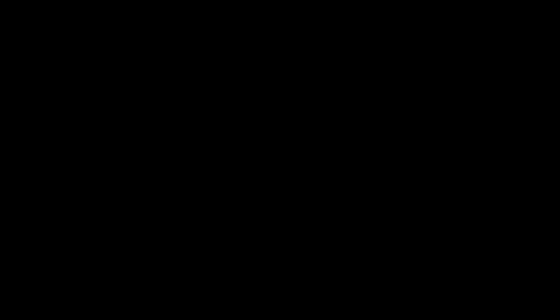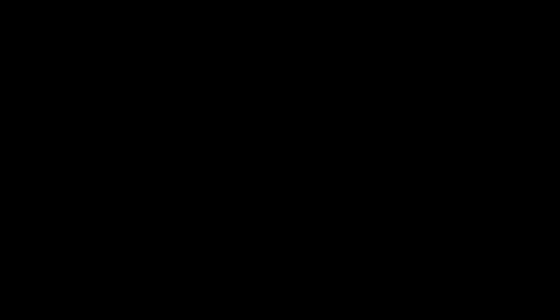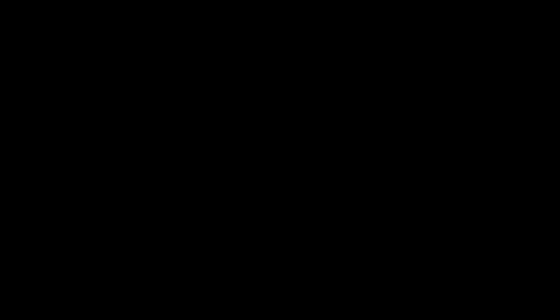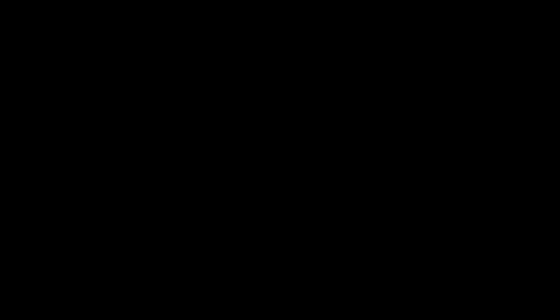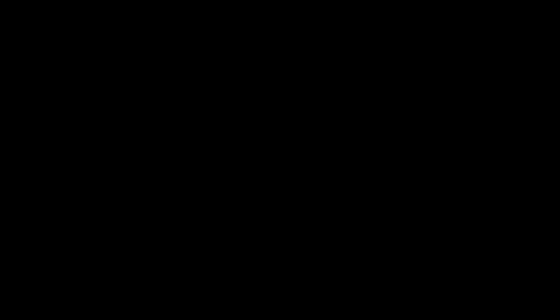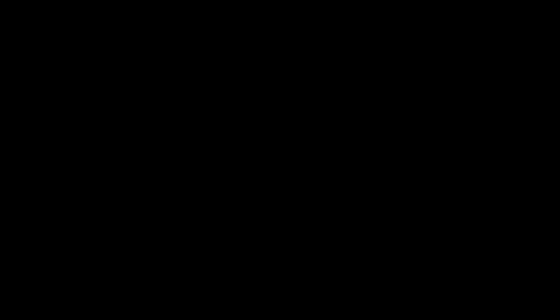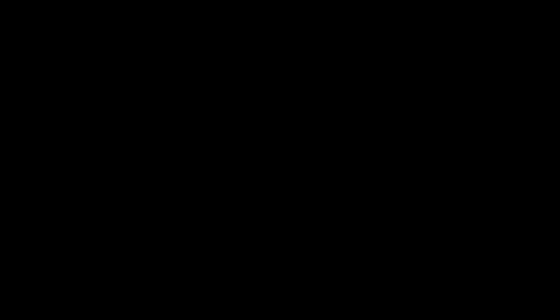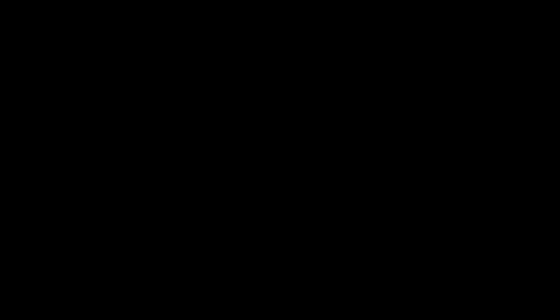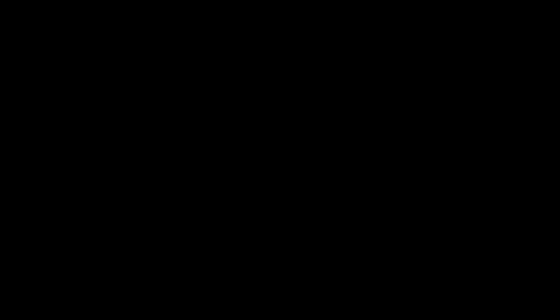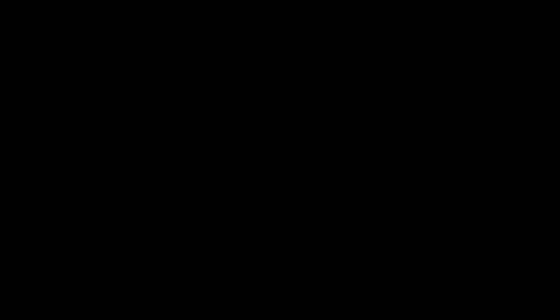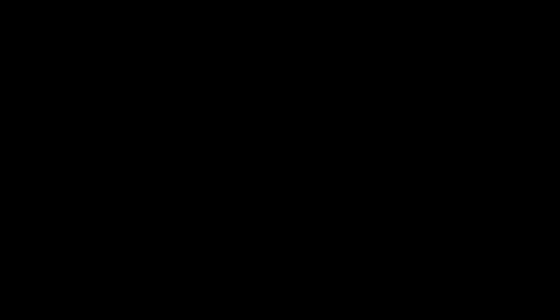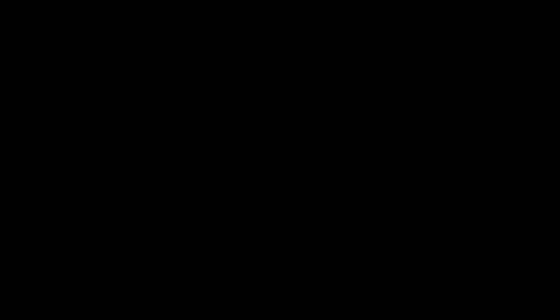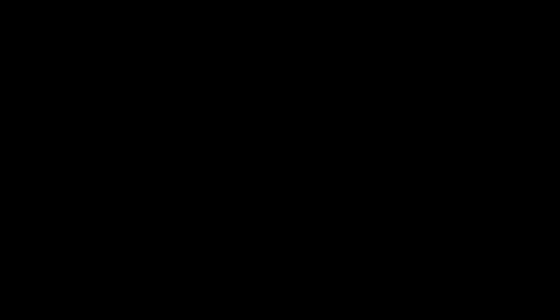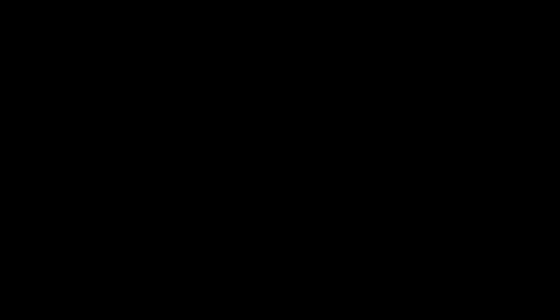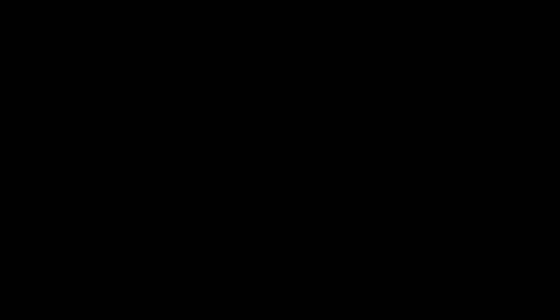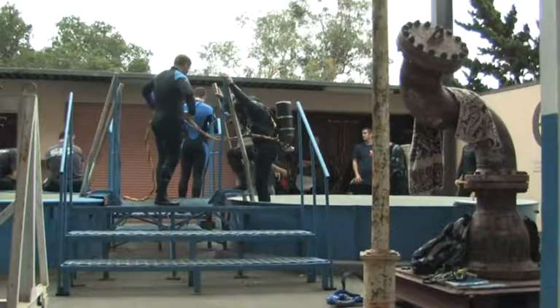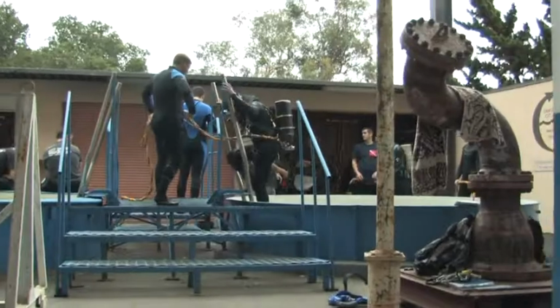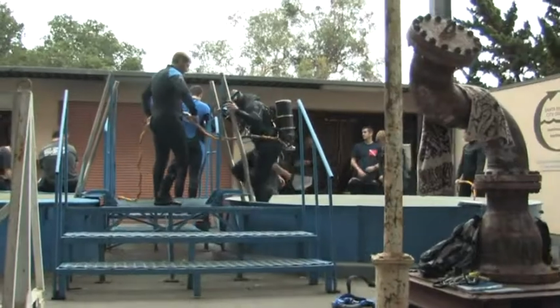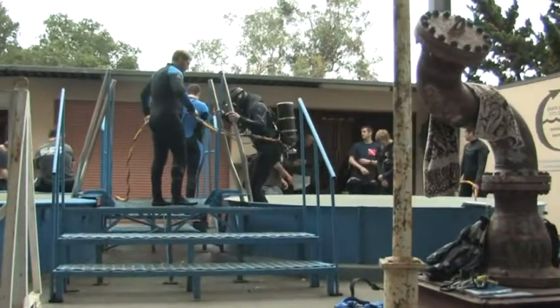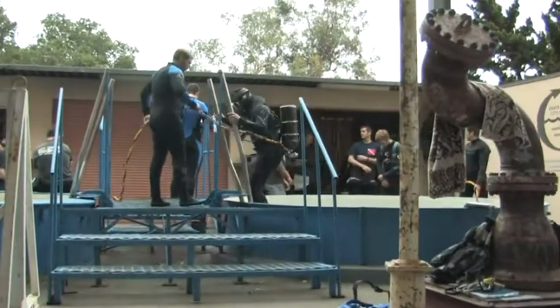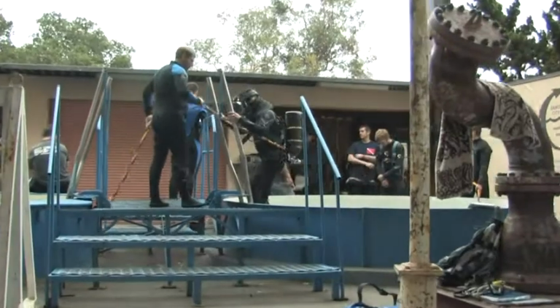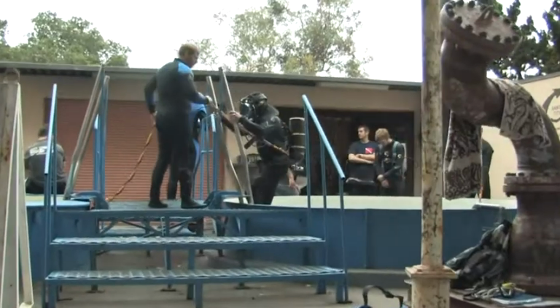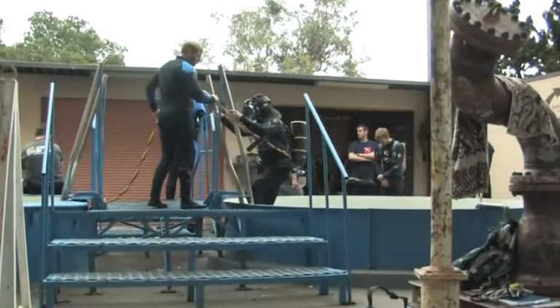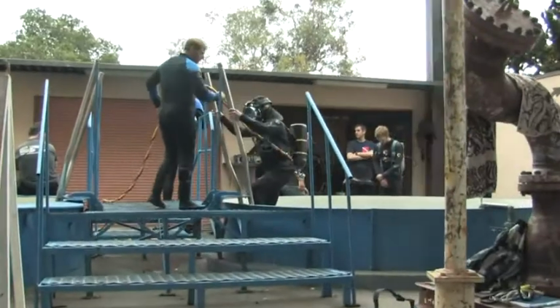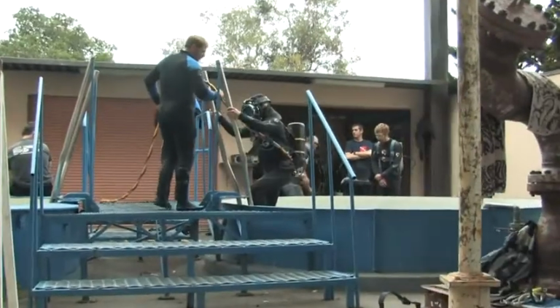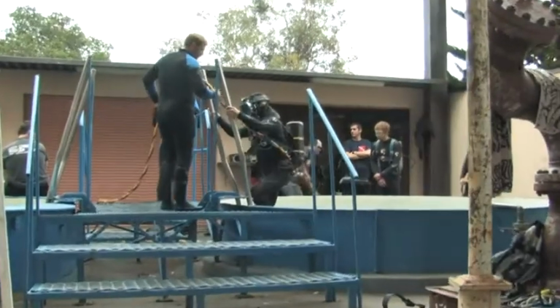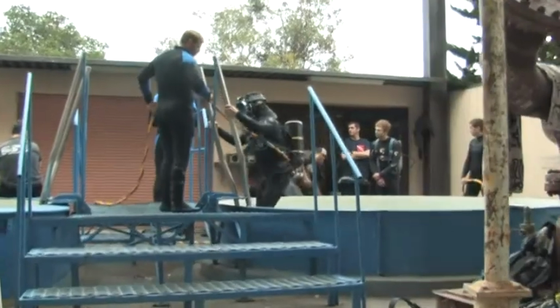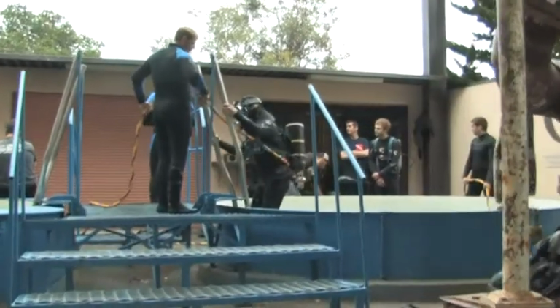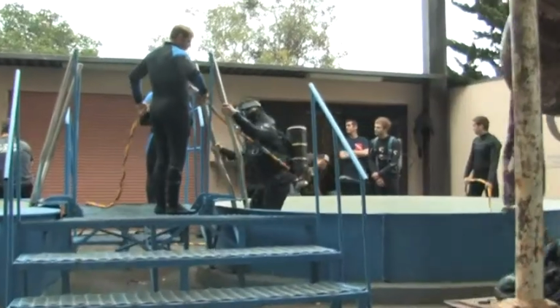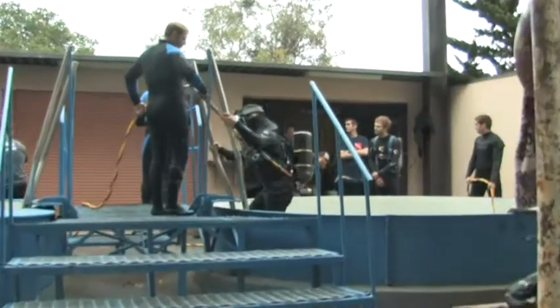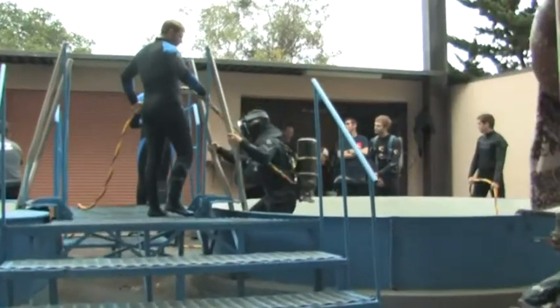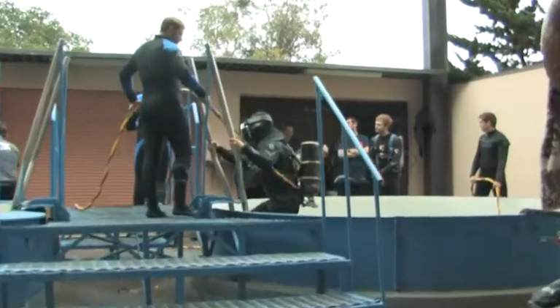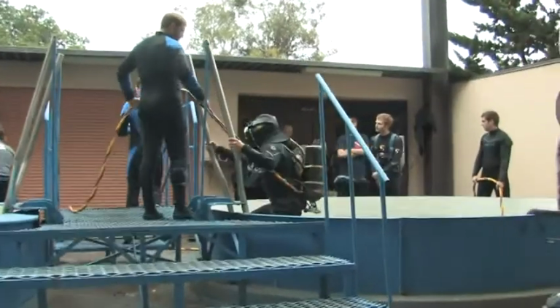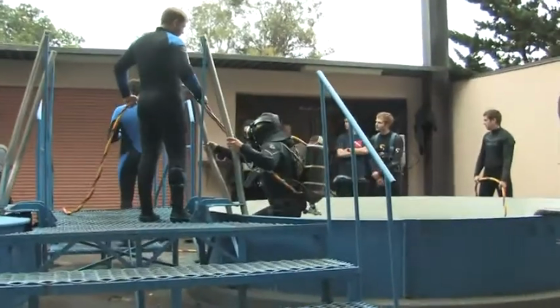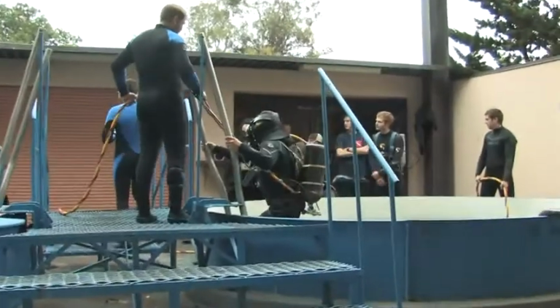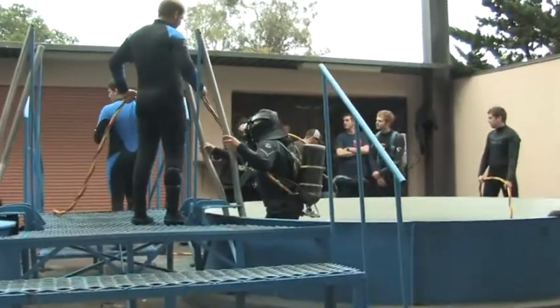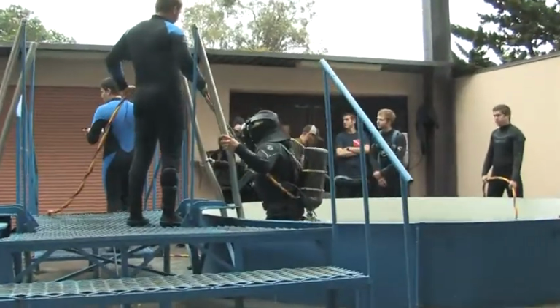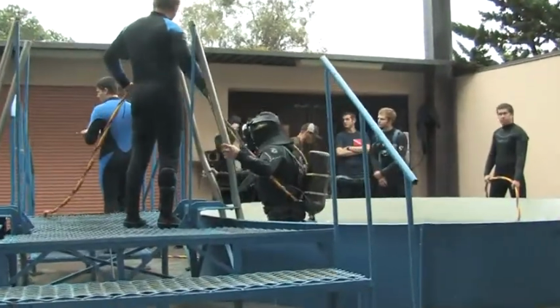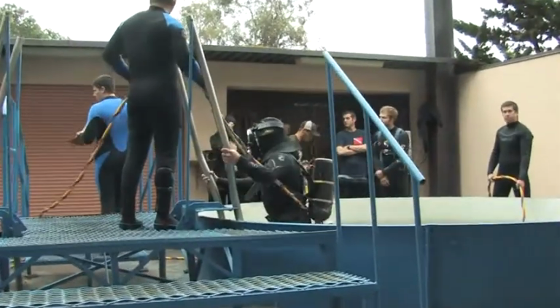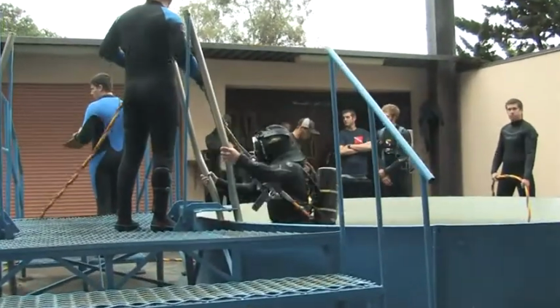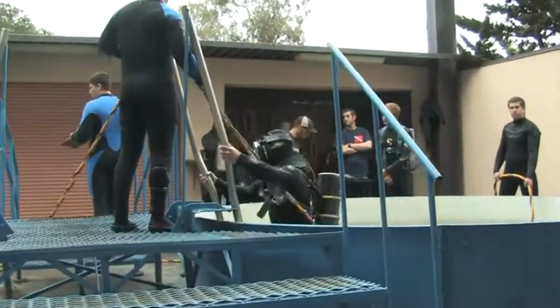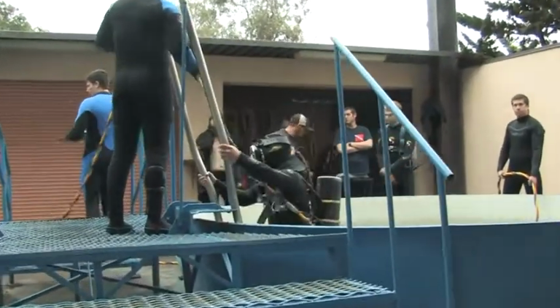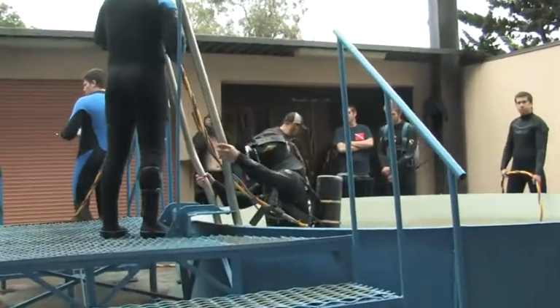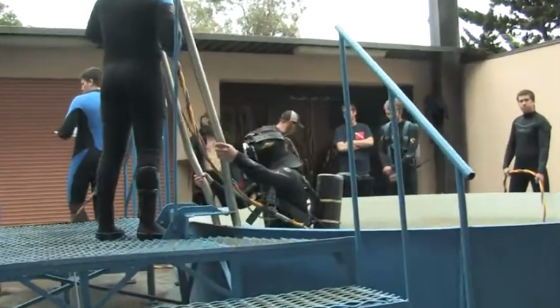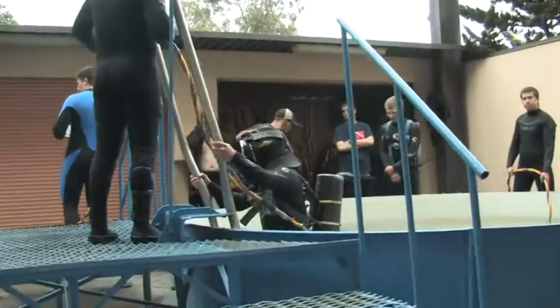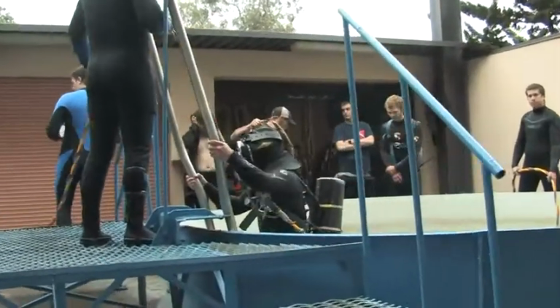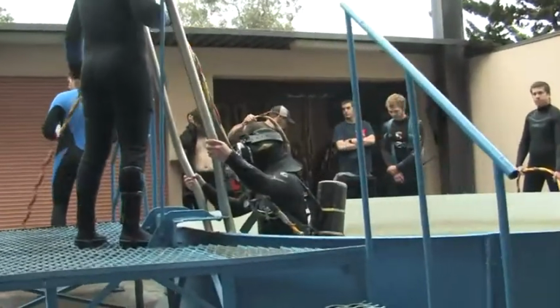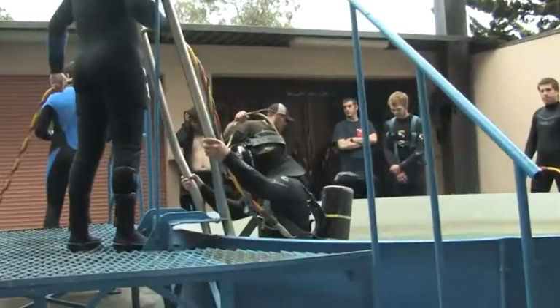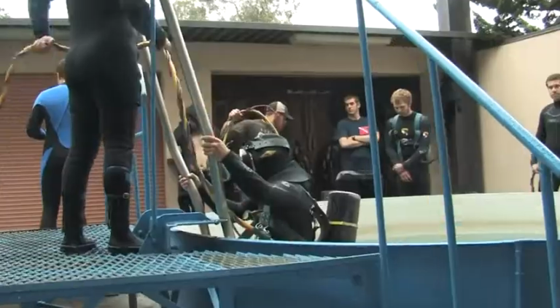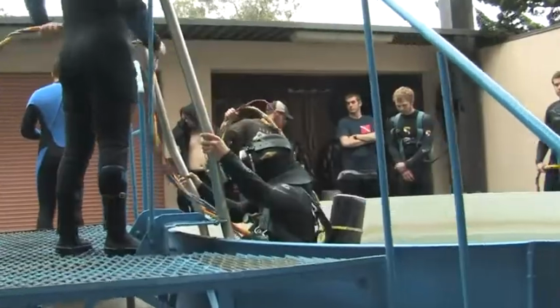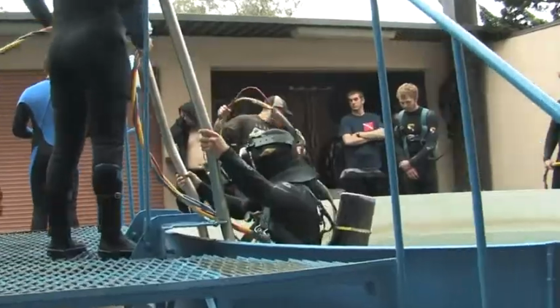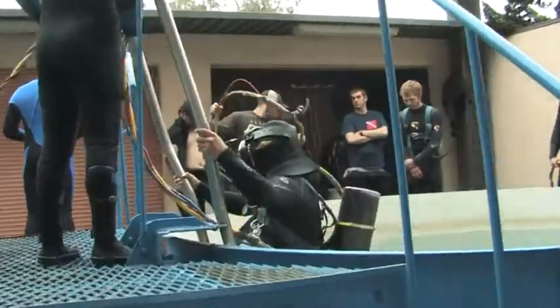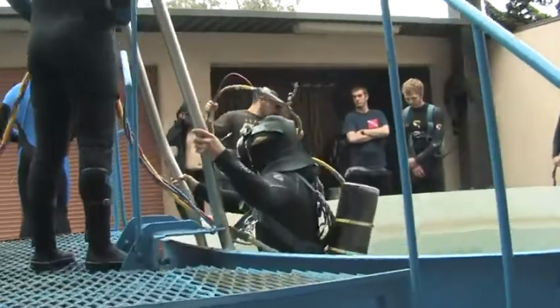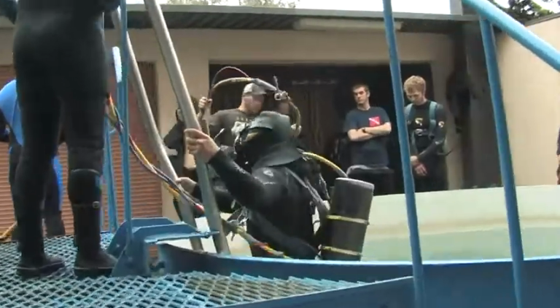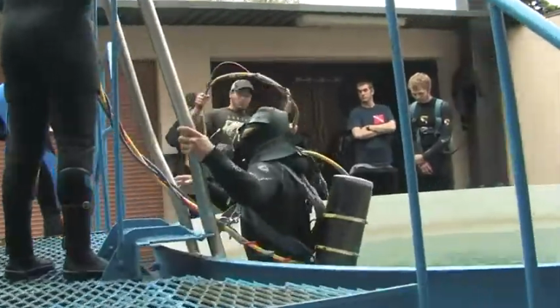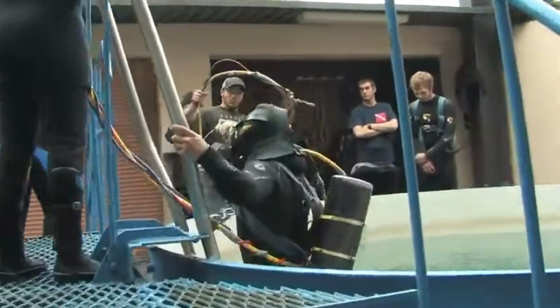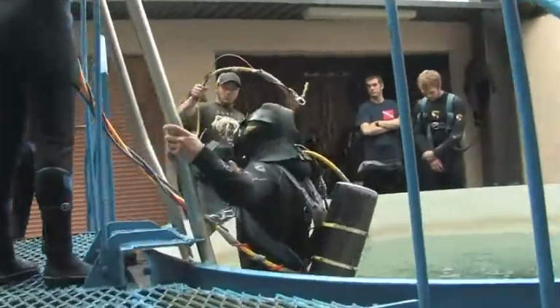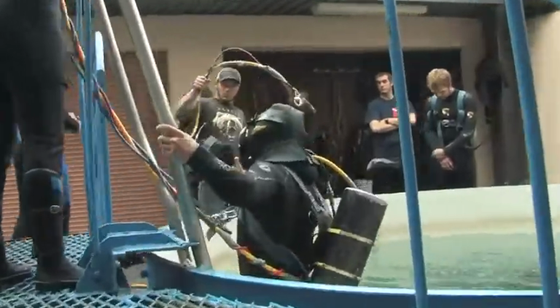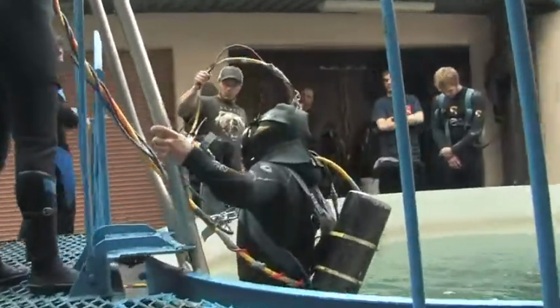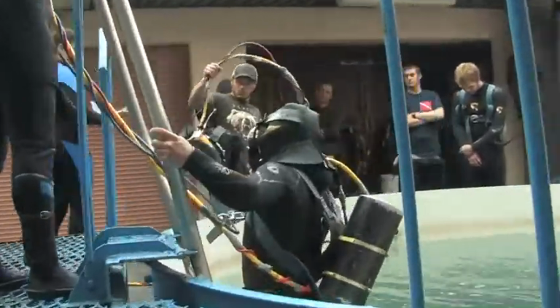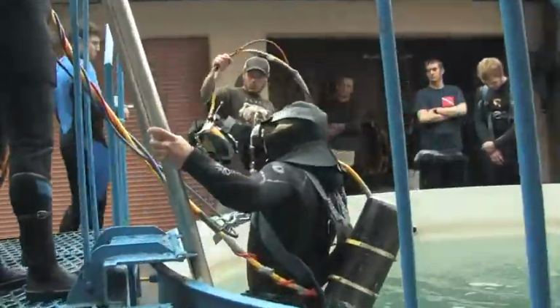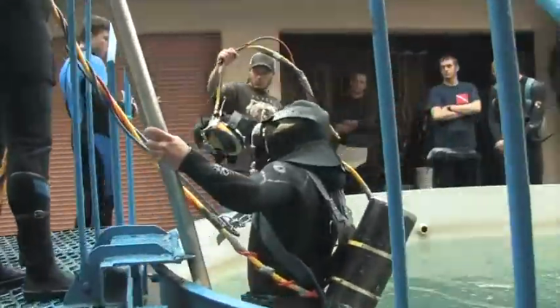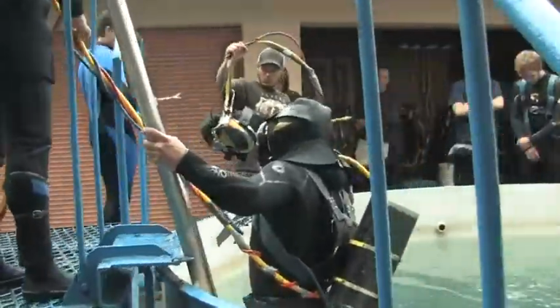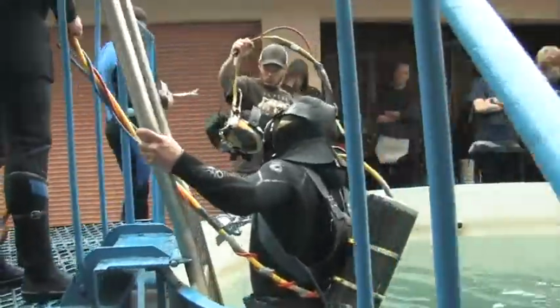Standby, divers coming down. Sean, go ahead and give us a good play-by-play once you get down there.